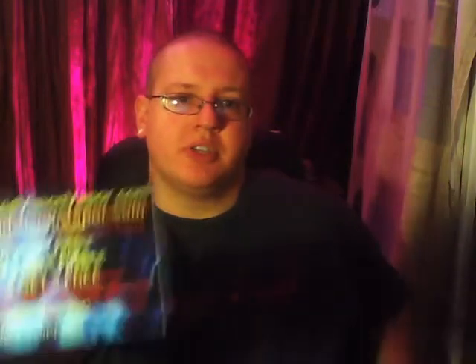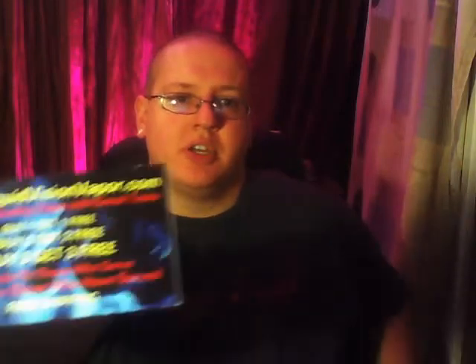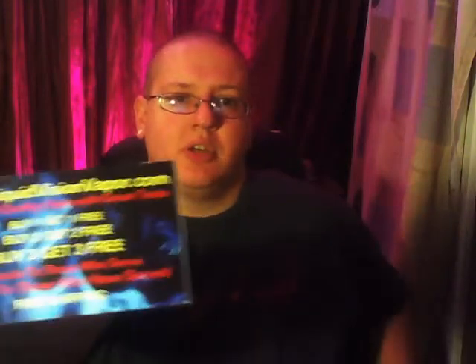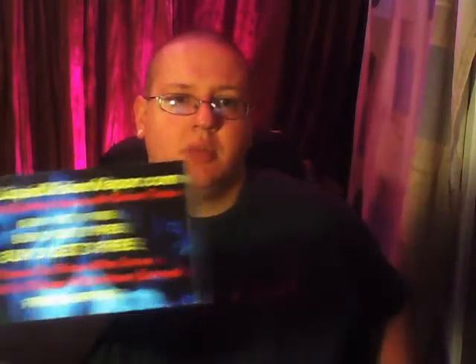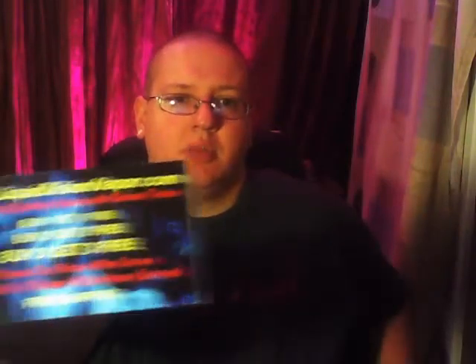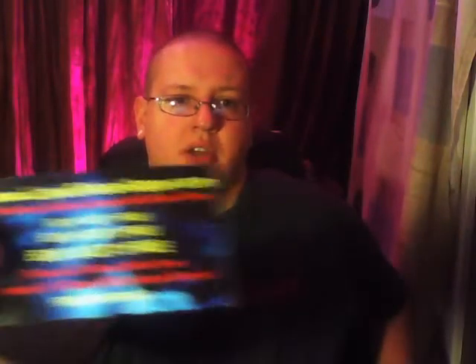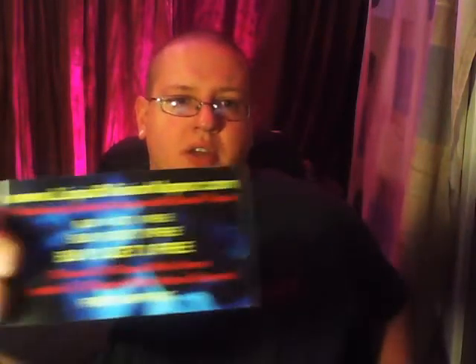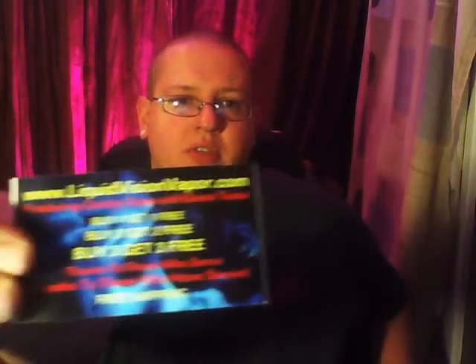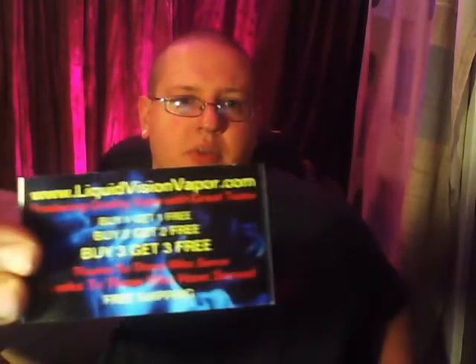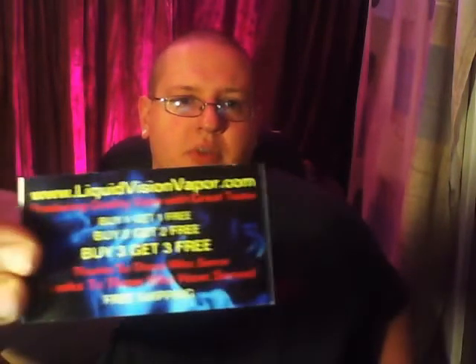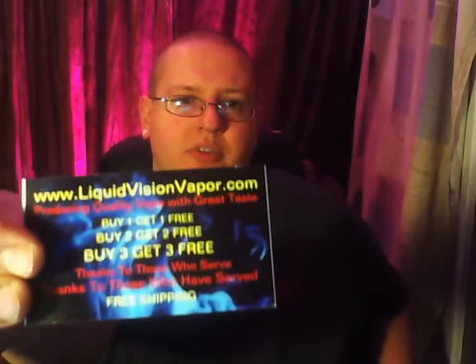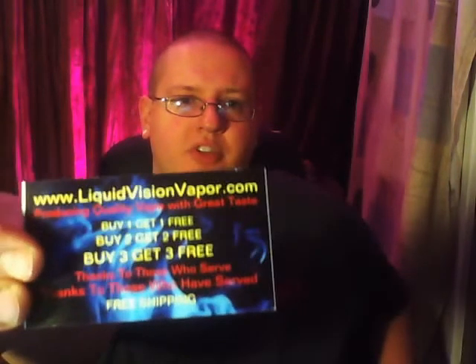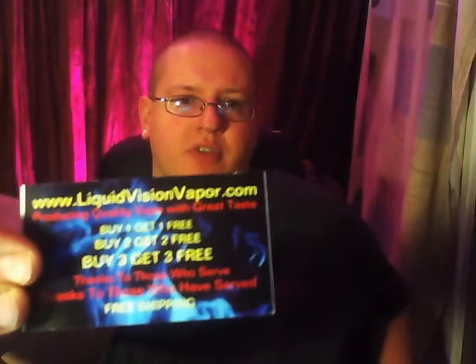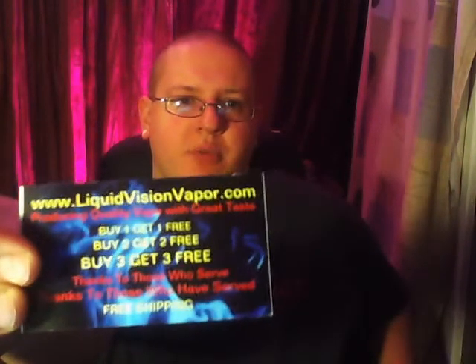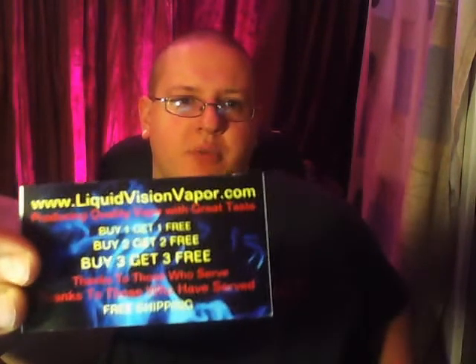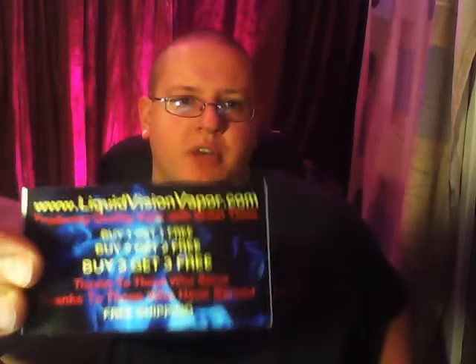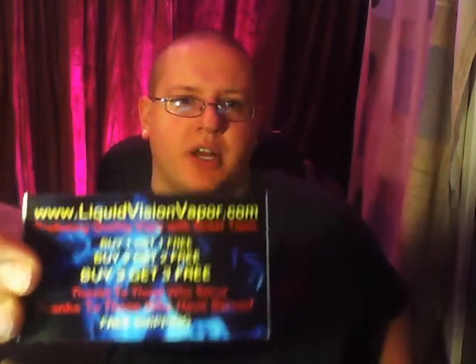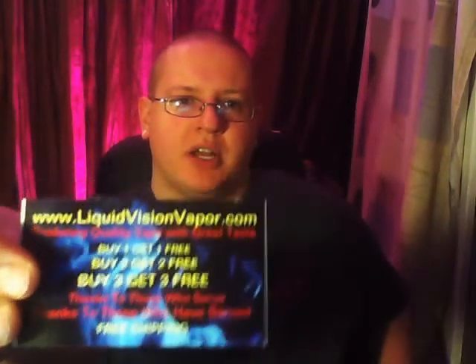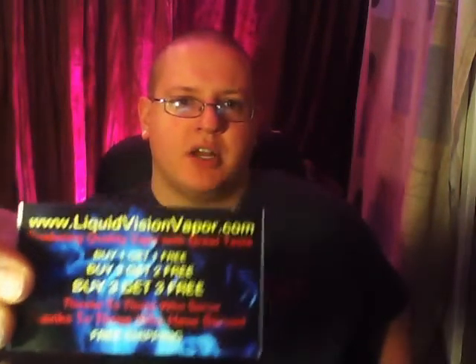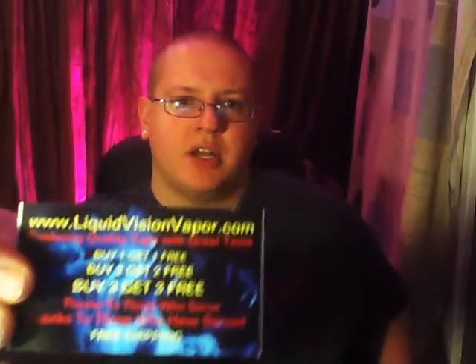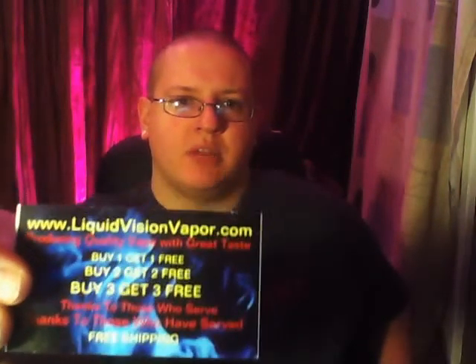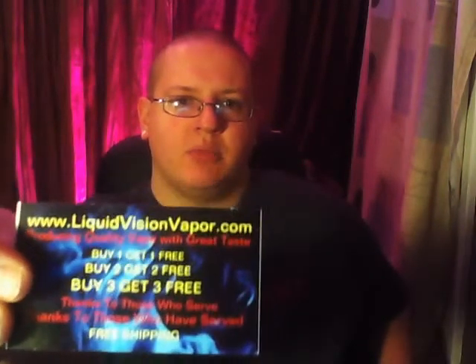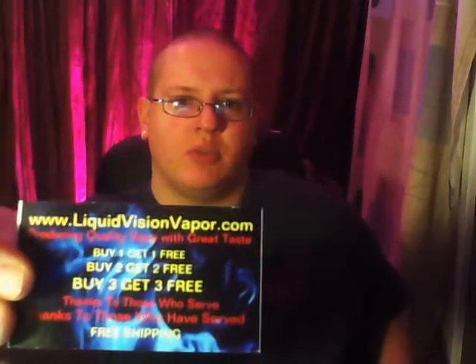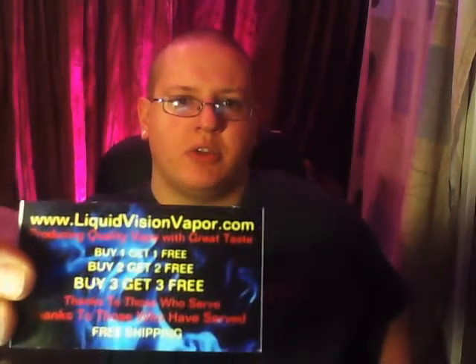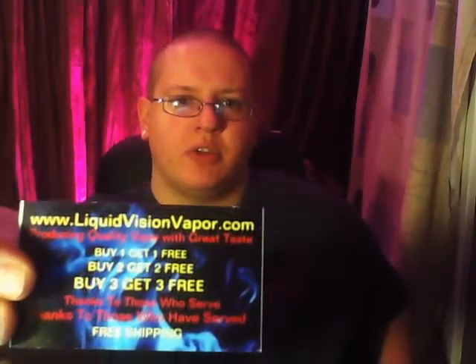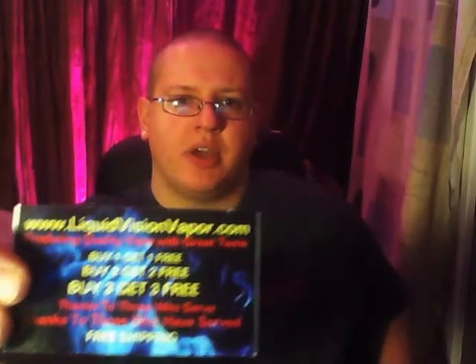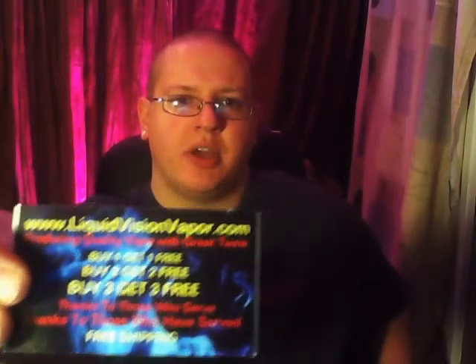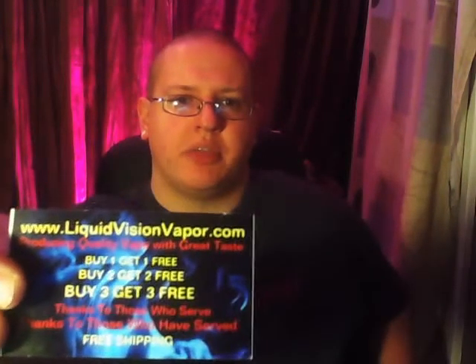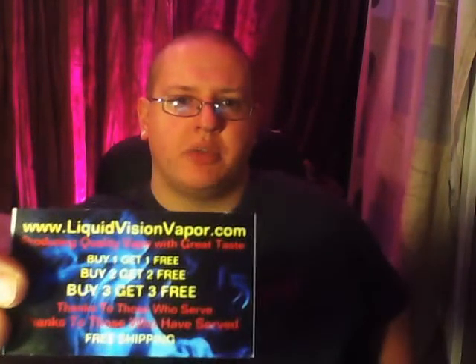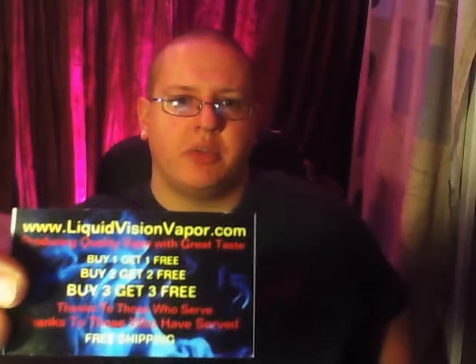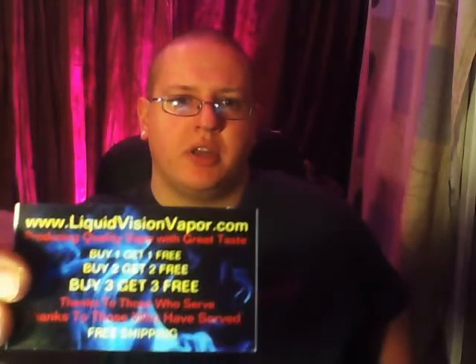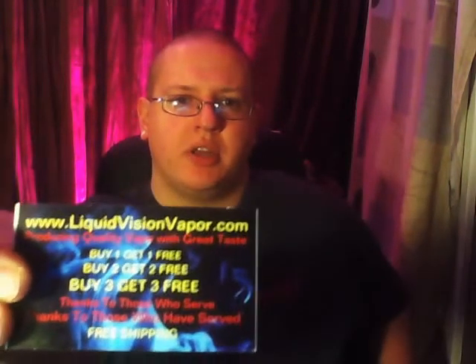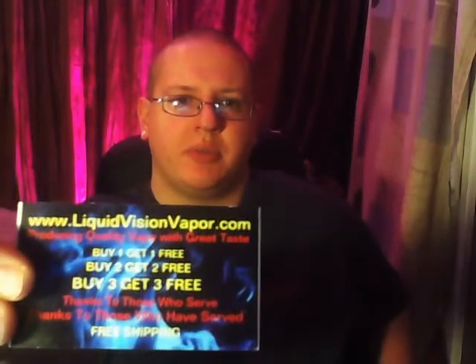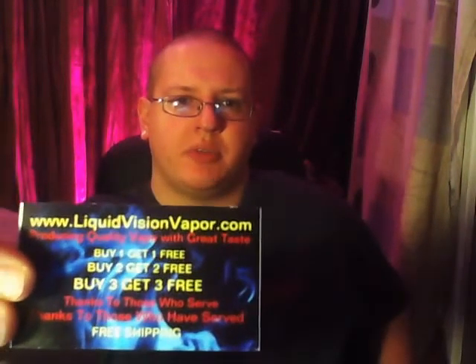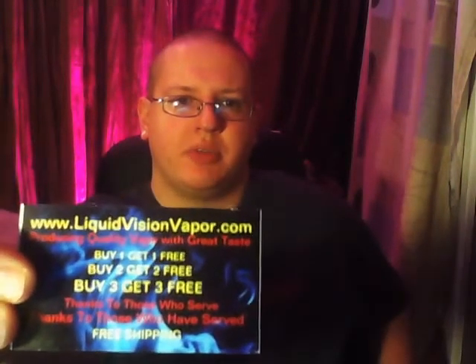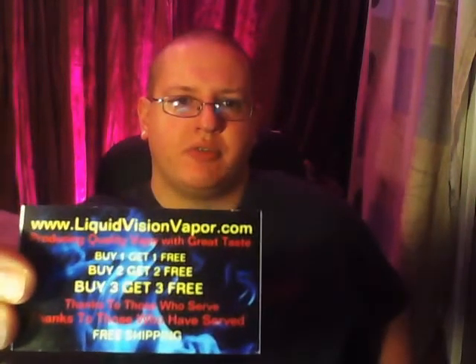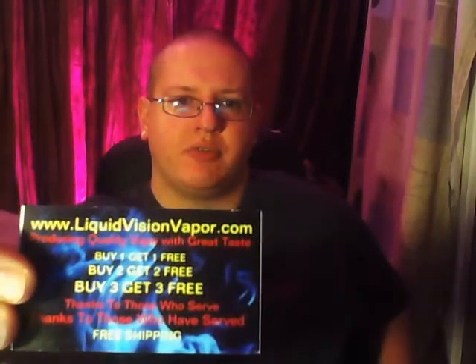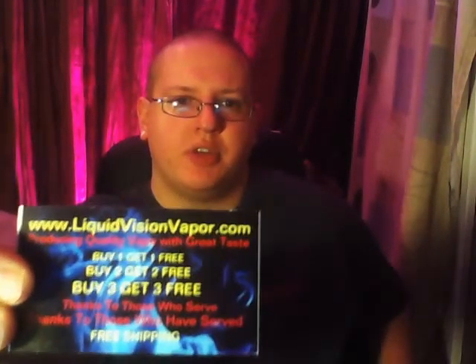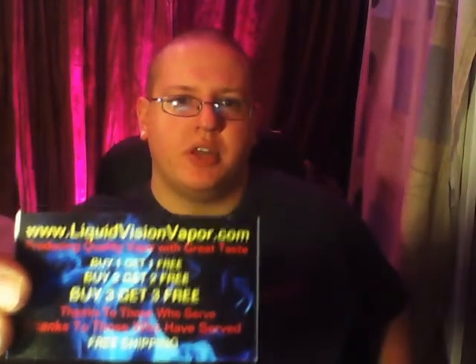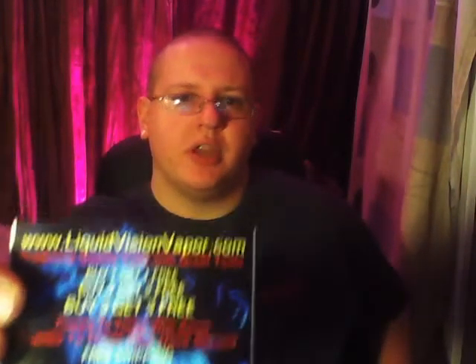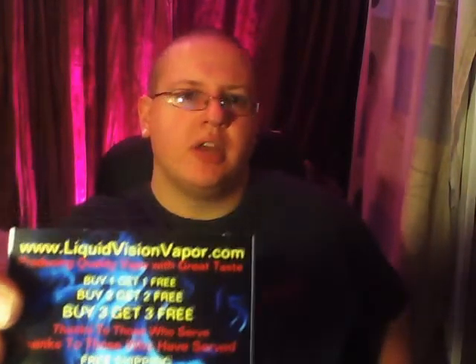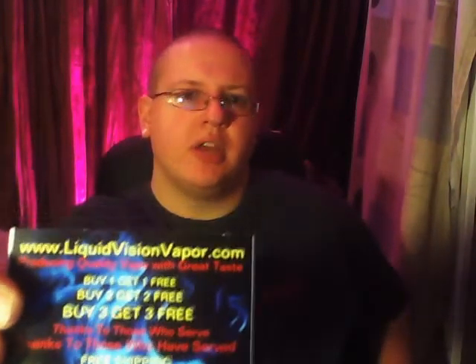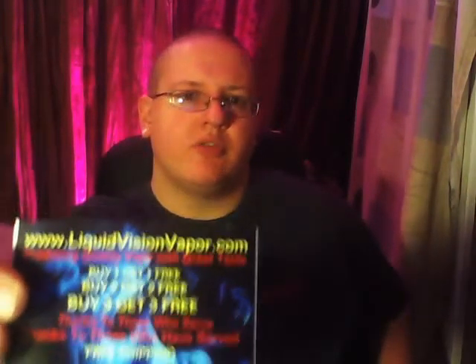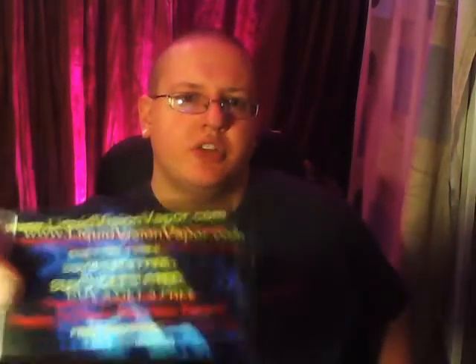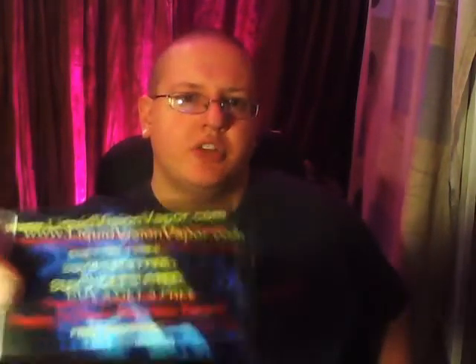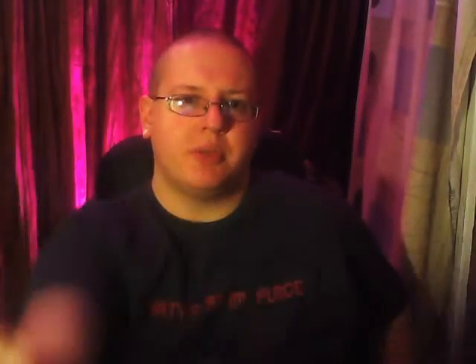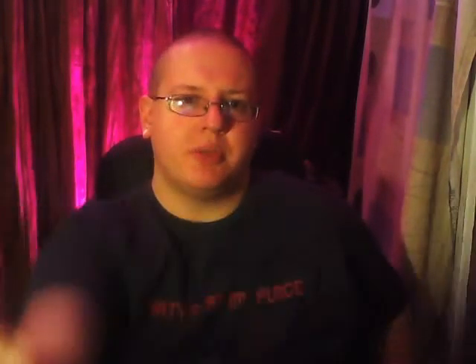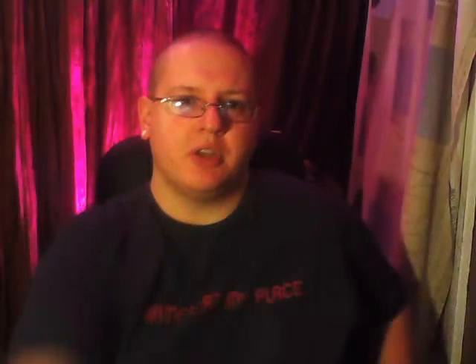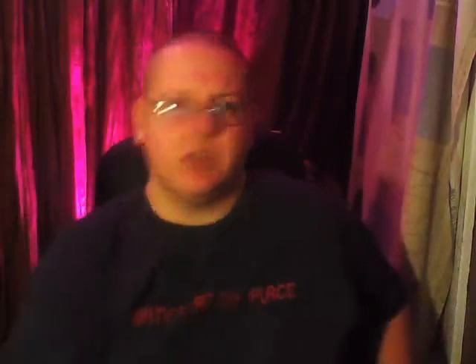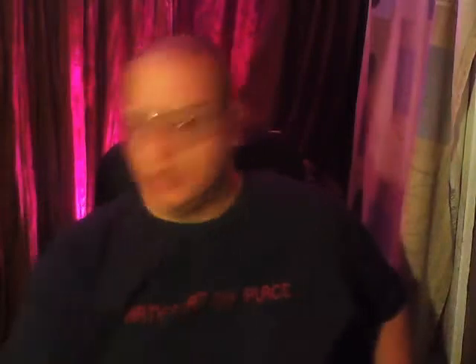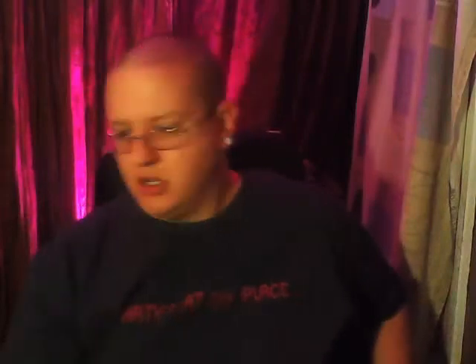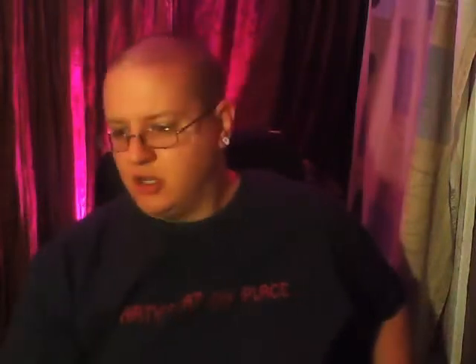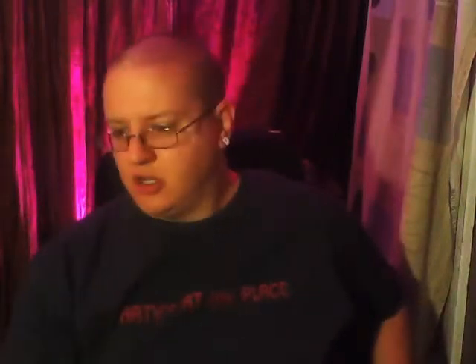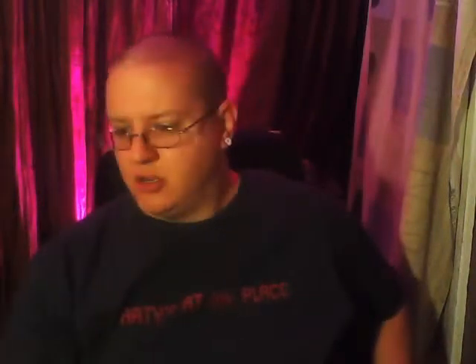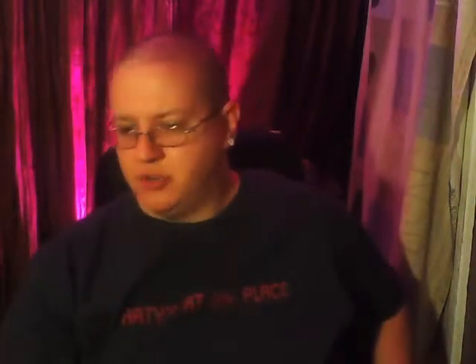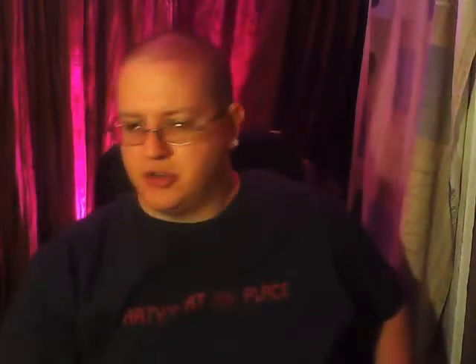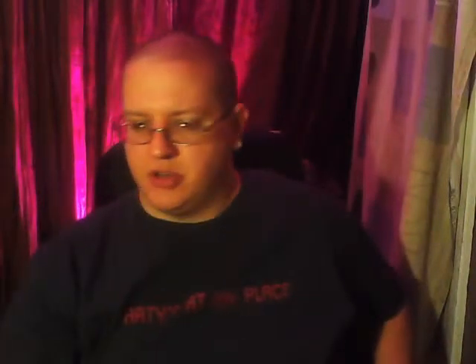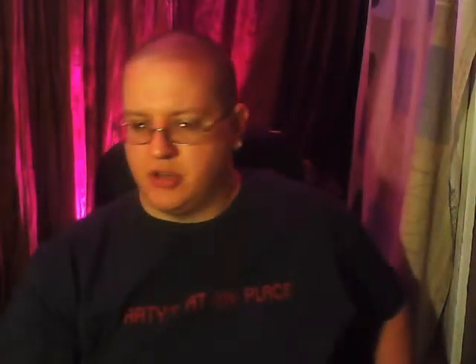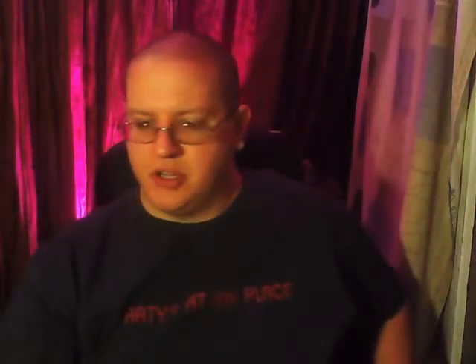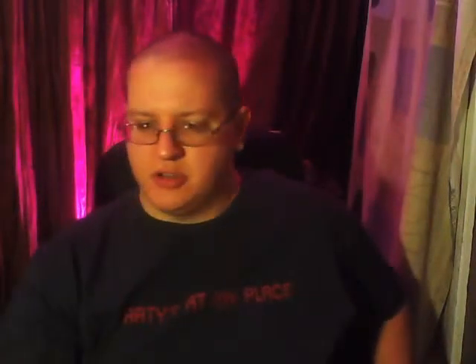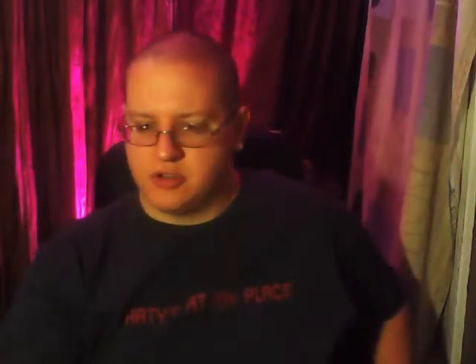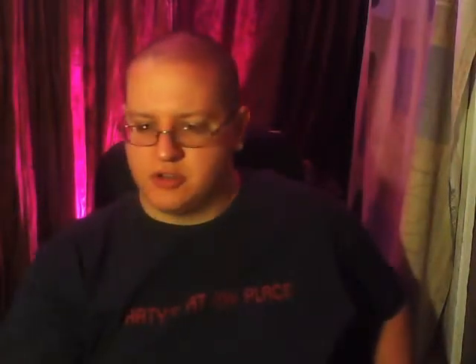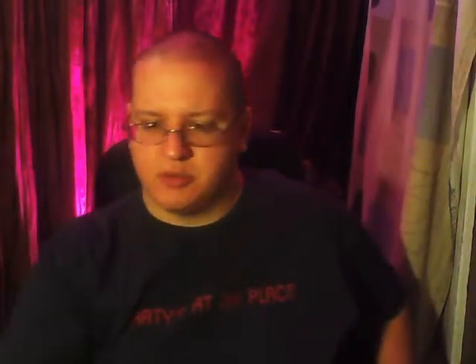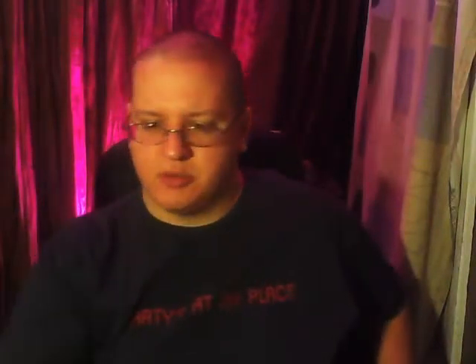We have liquidvisionvapor.com where you can buy three, get up to three free, and free shipping. I'll put their link in the description below.